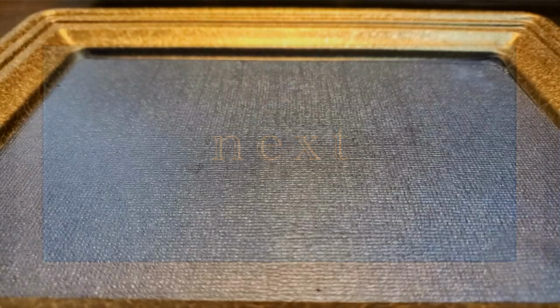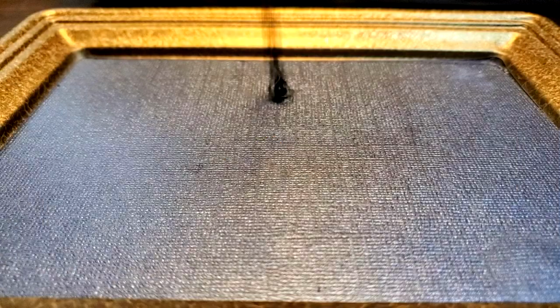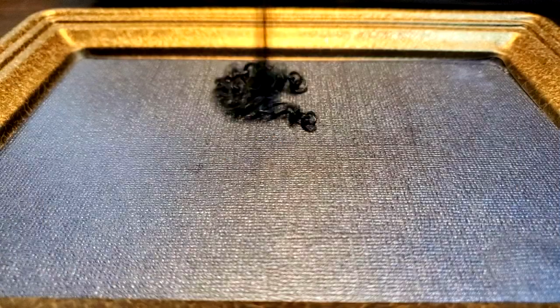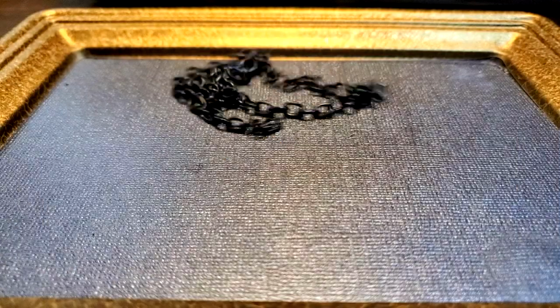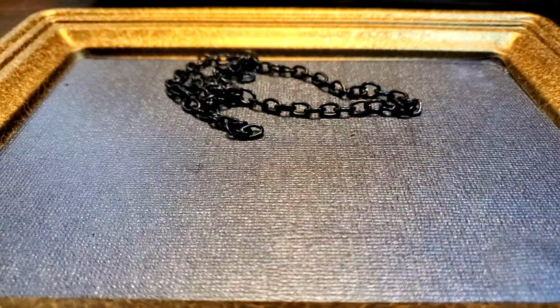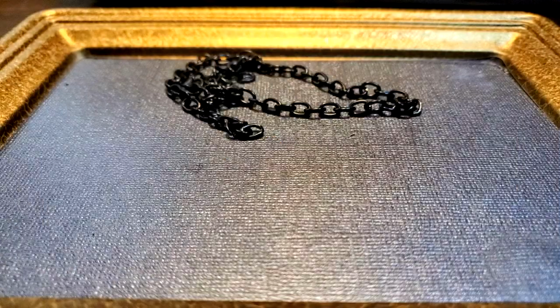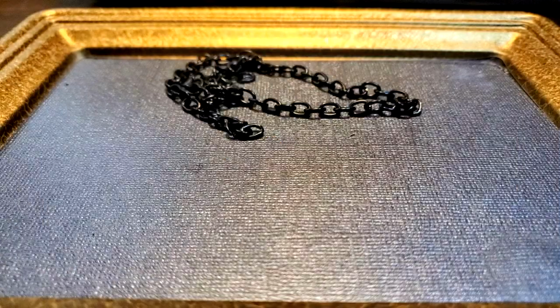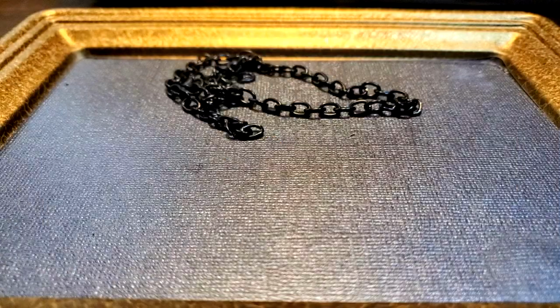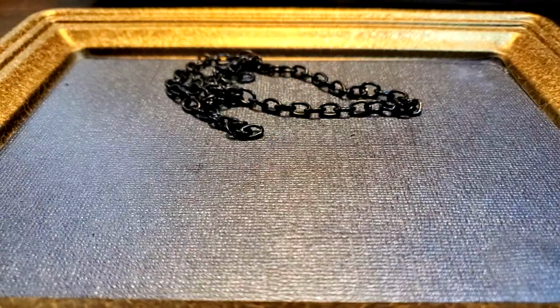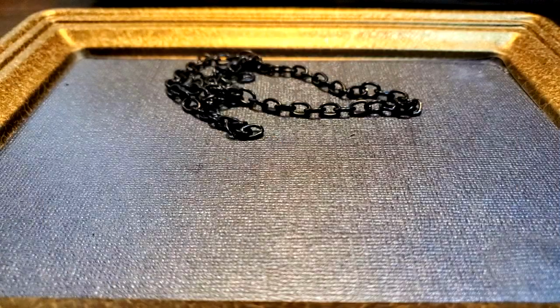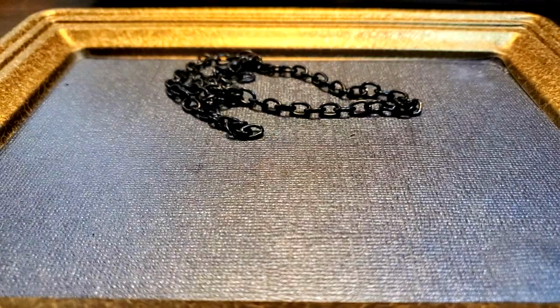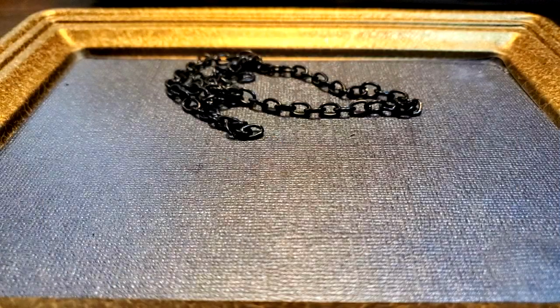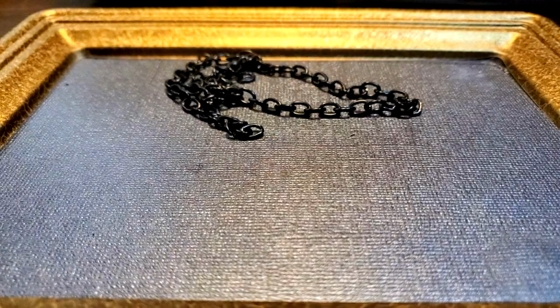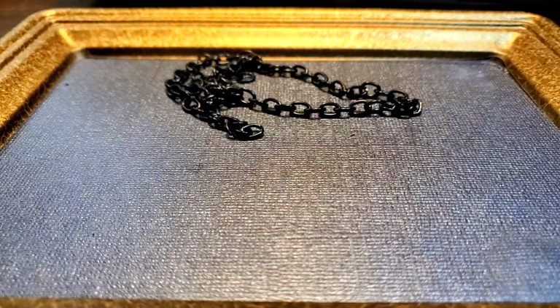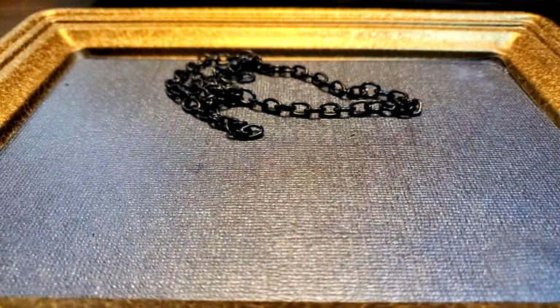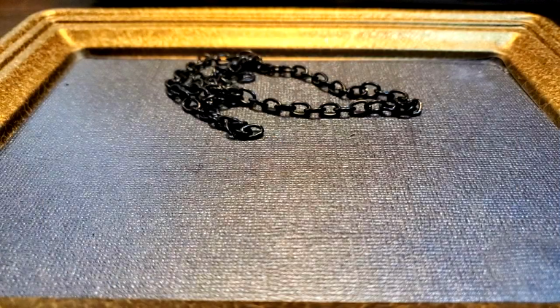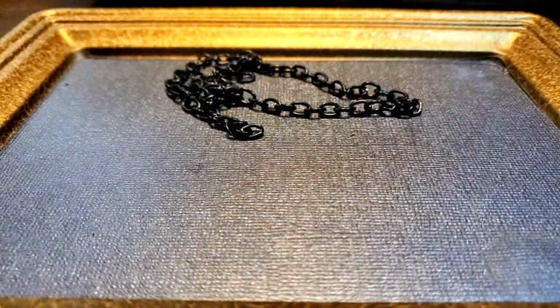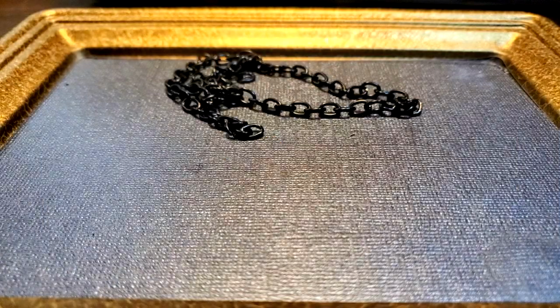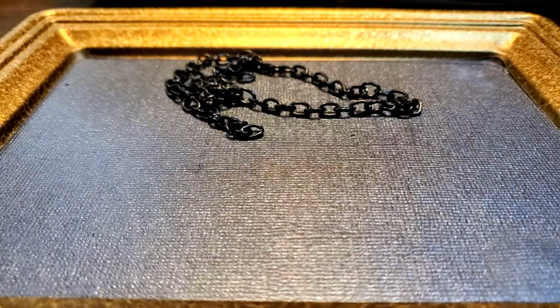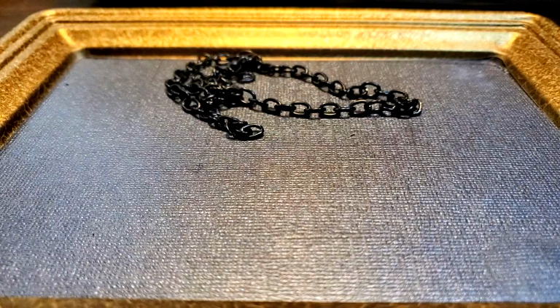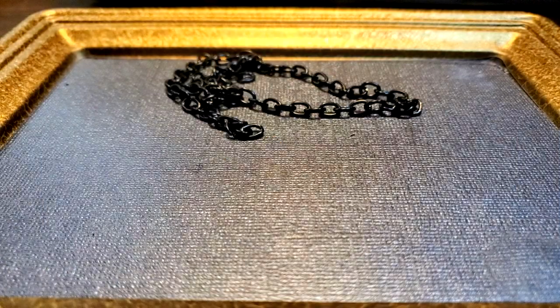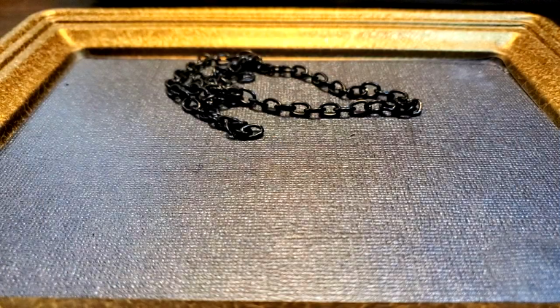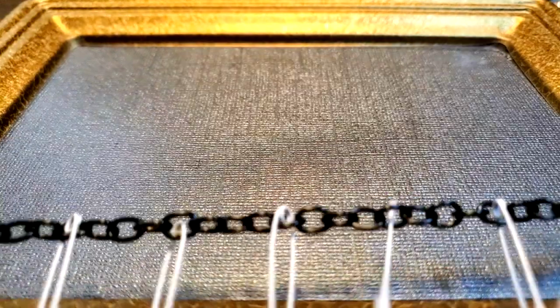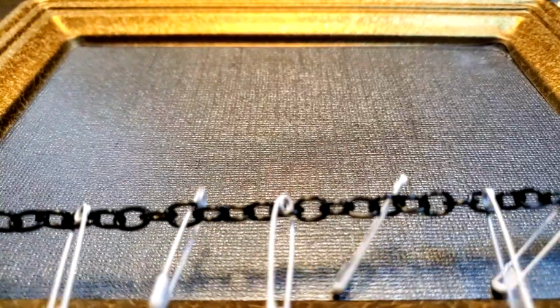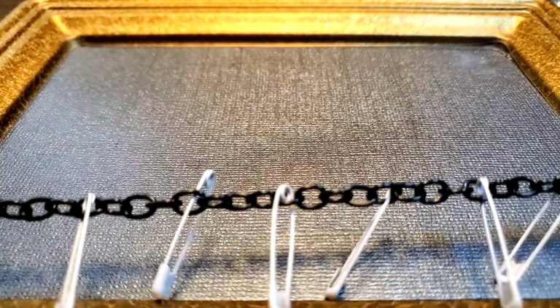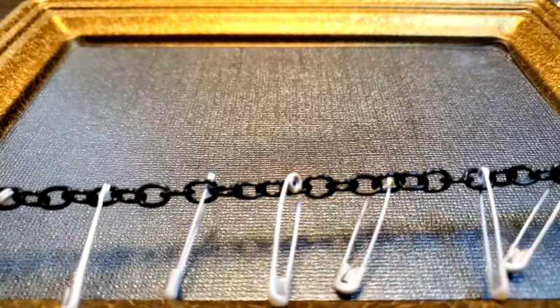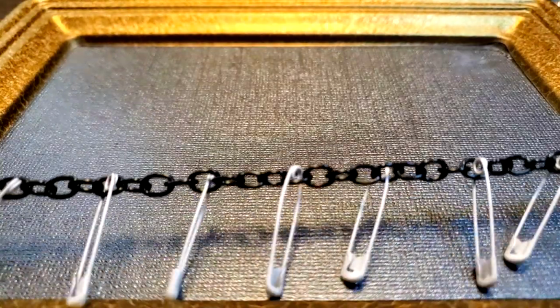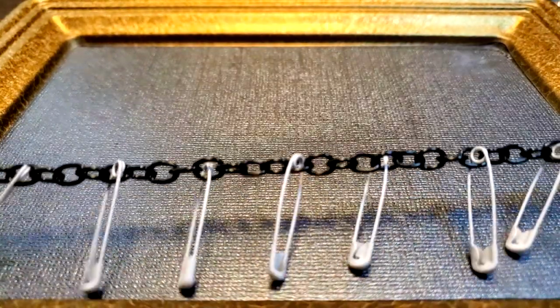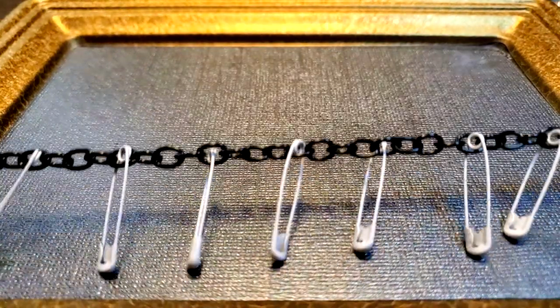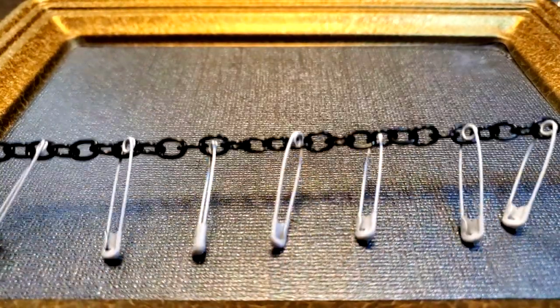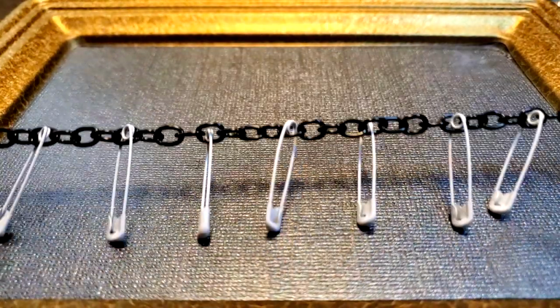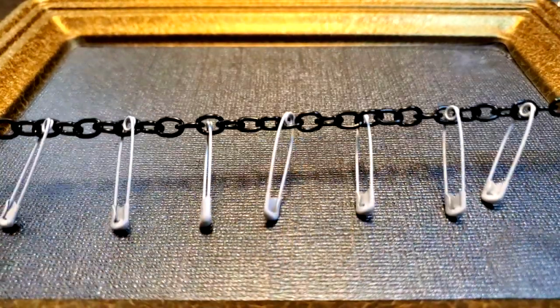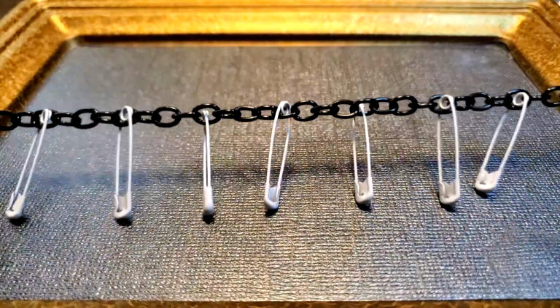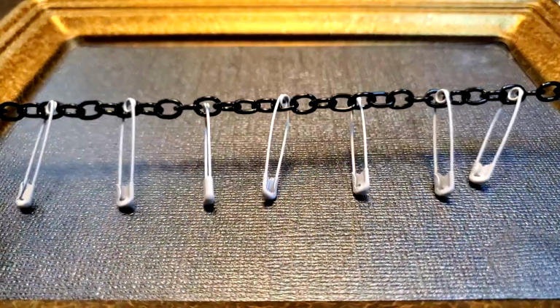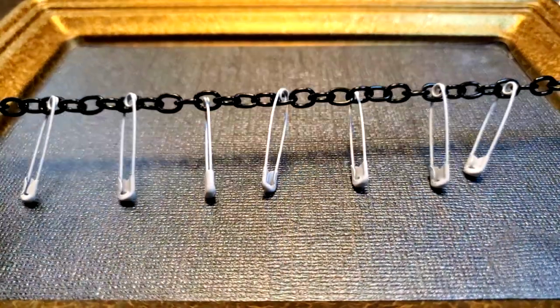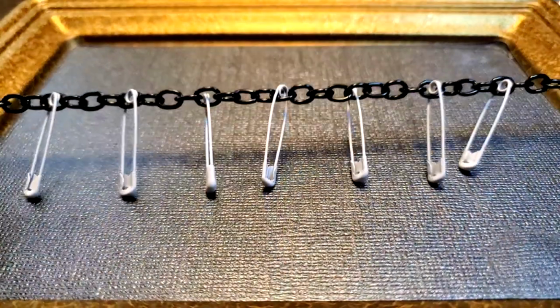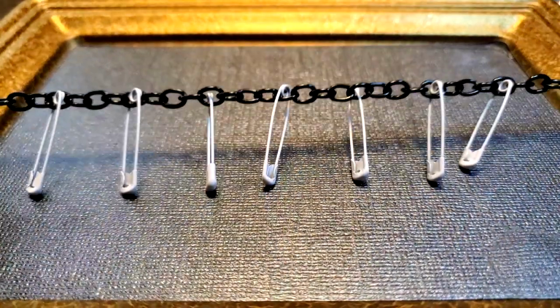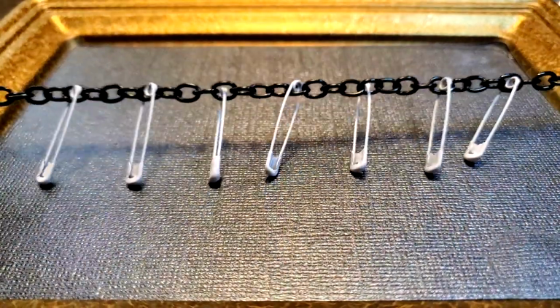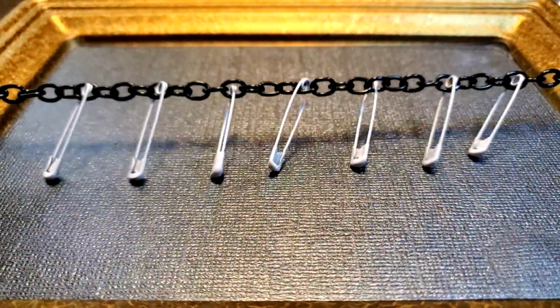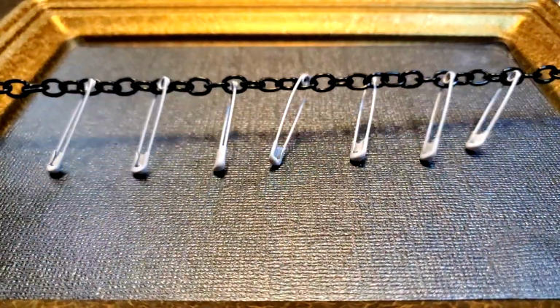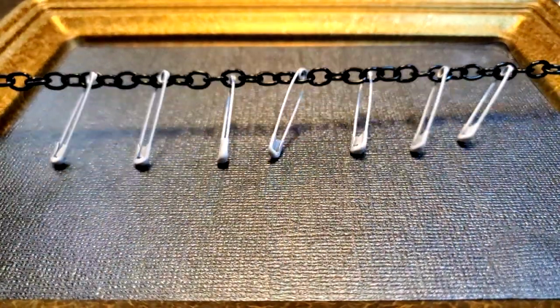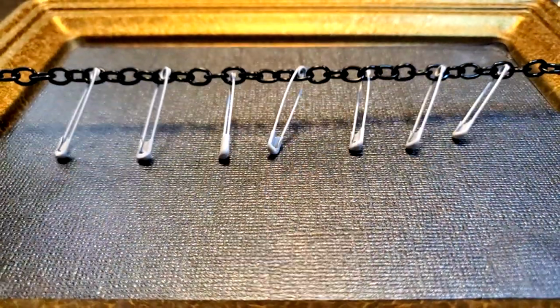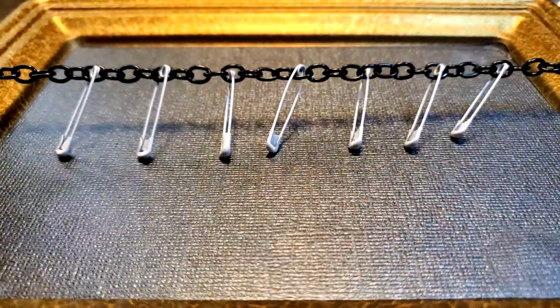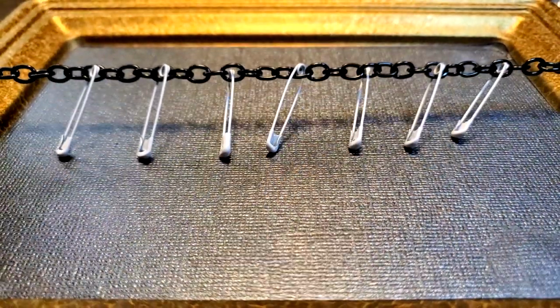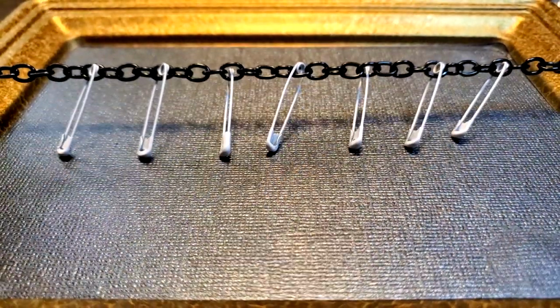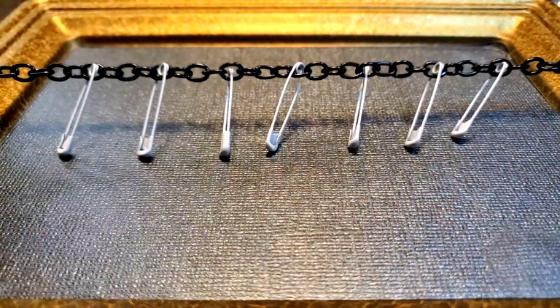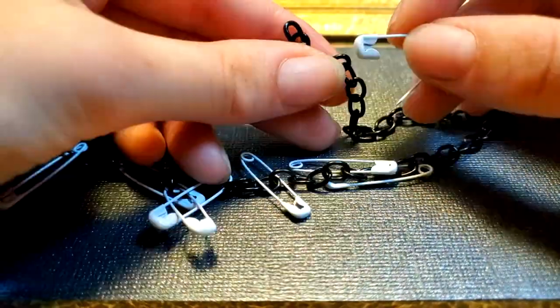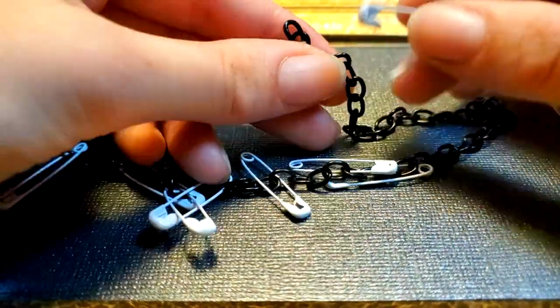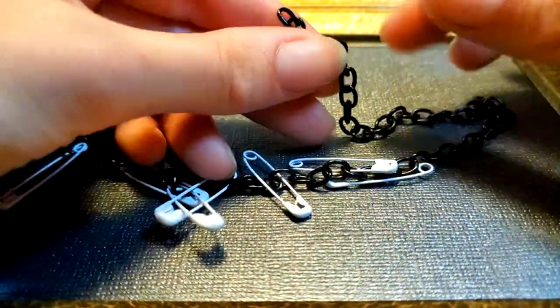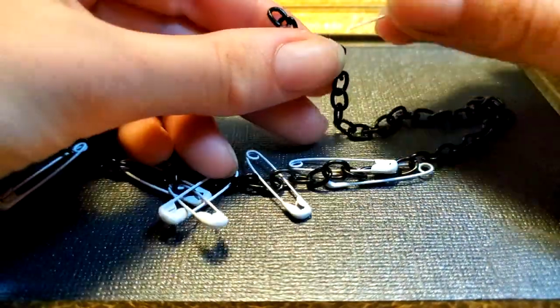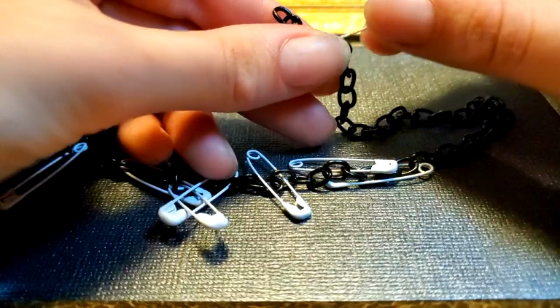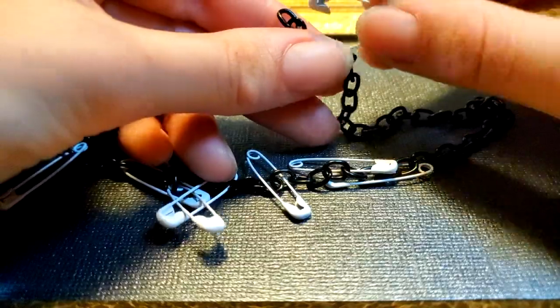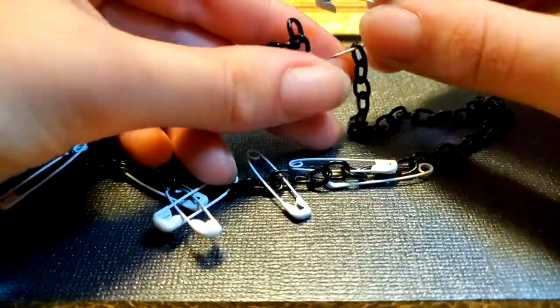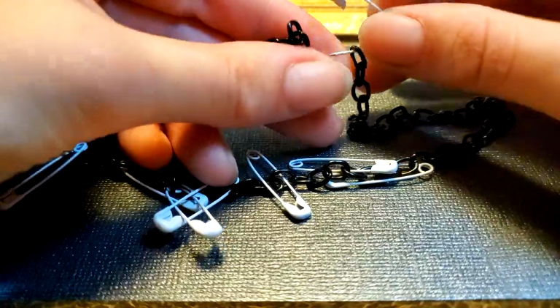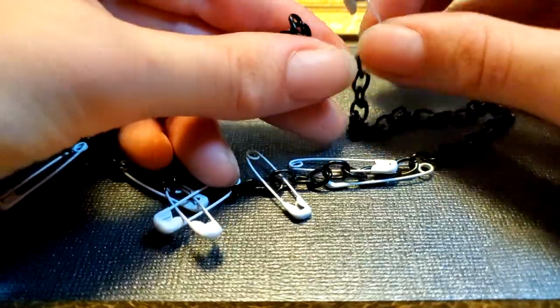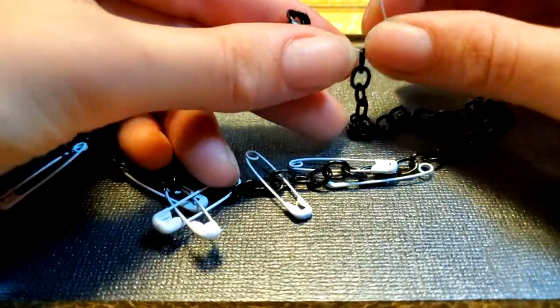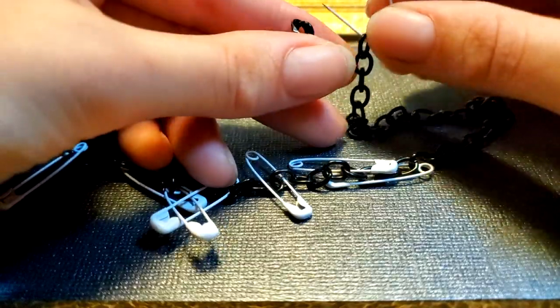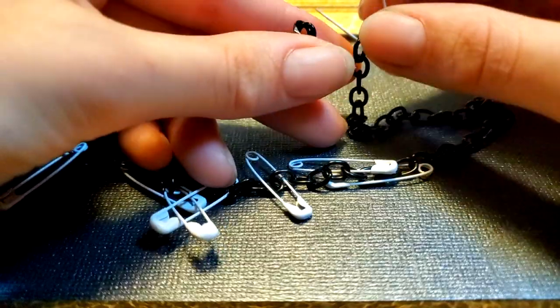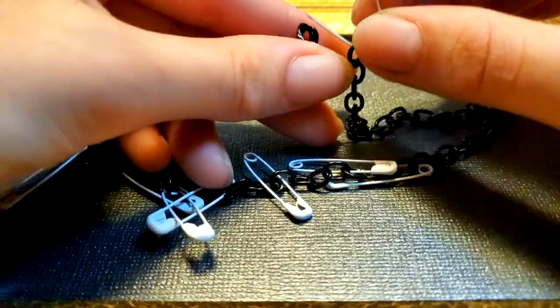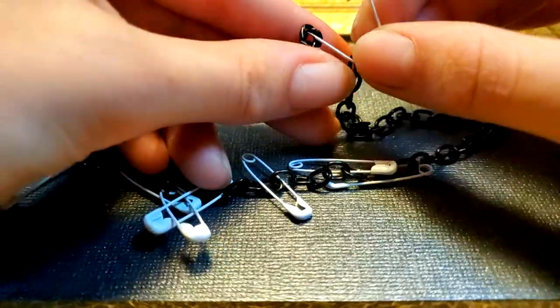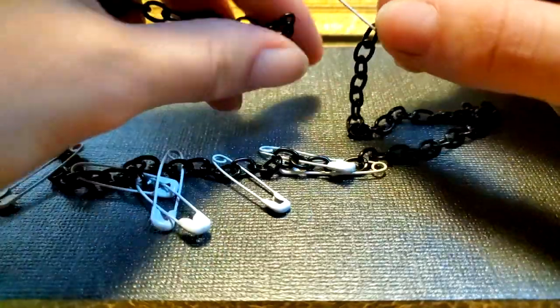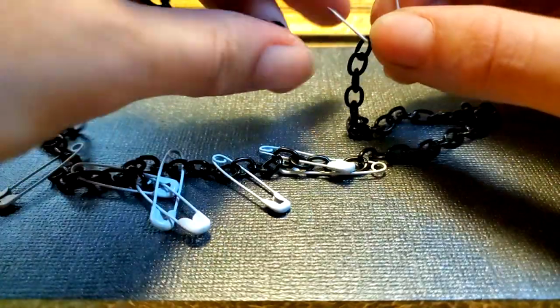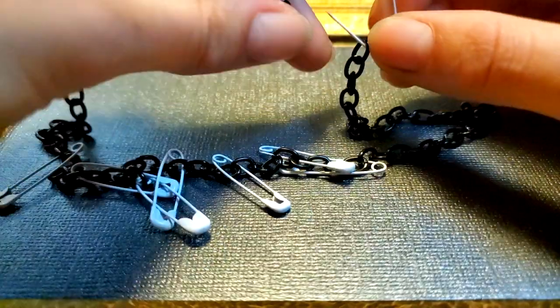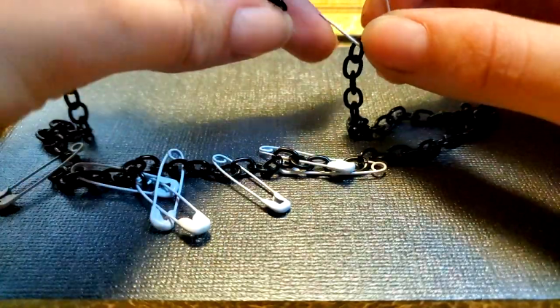I take this black chain that I got from the craft store and hook on white safety pins from the dollar store. I use a white safety pin to close it.